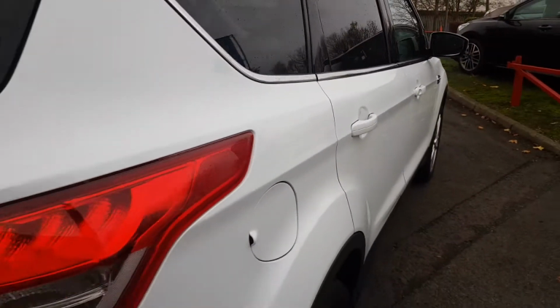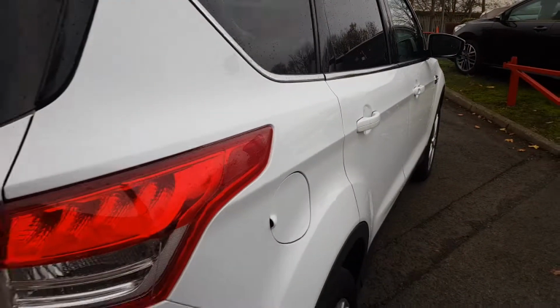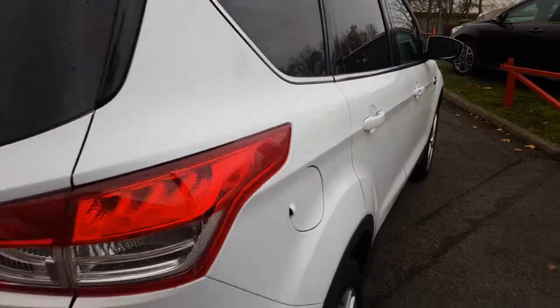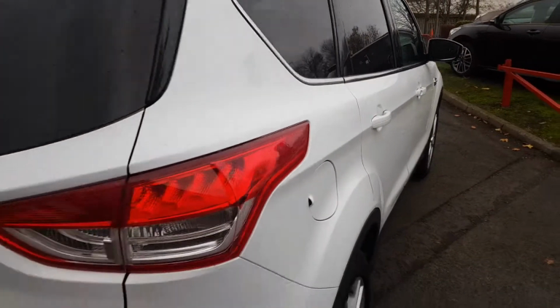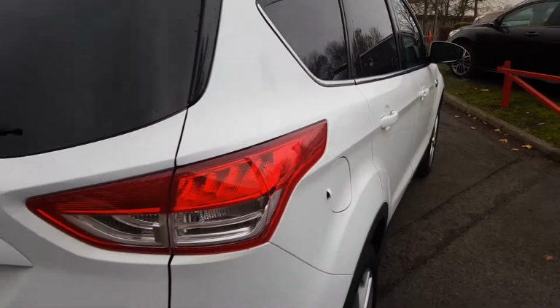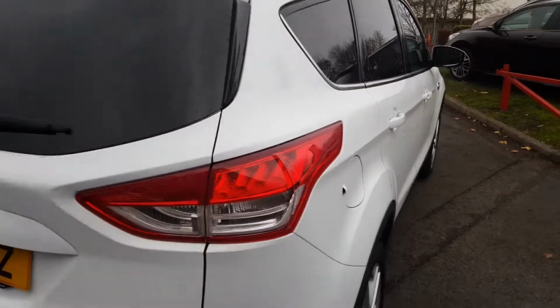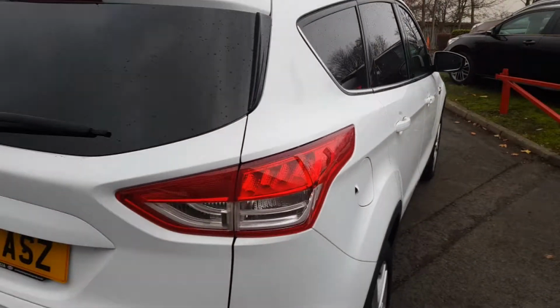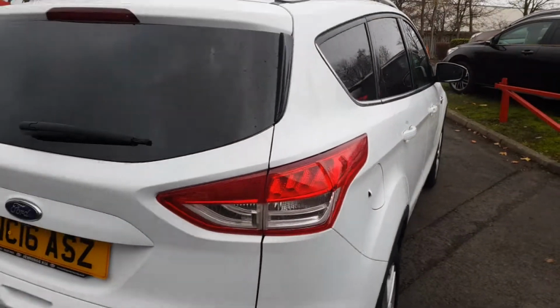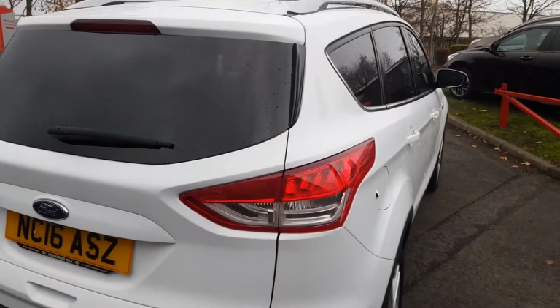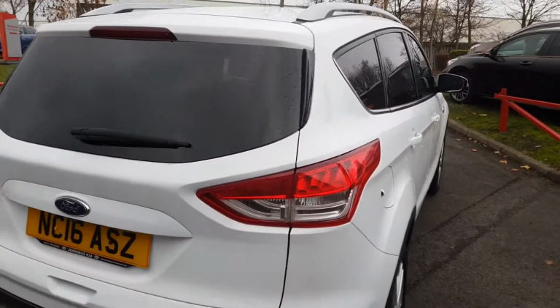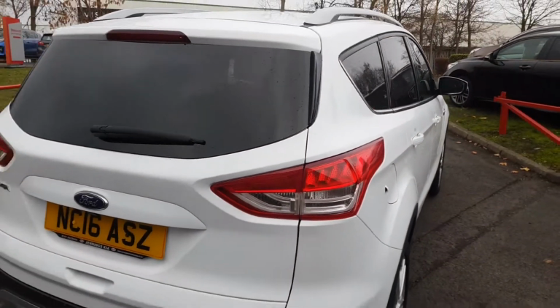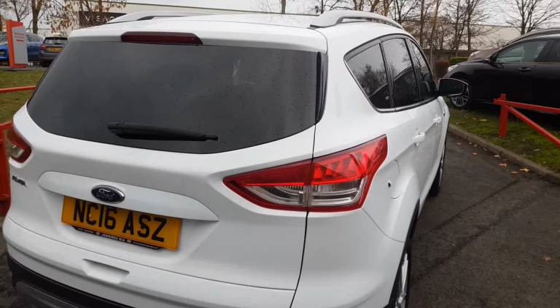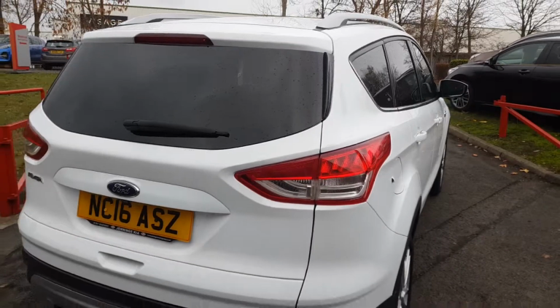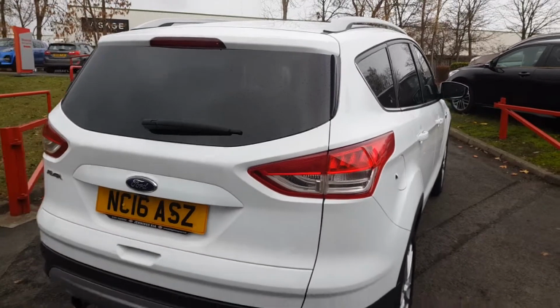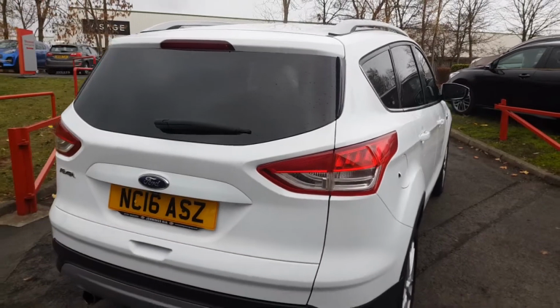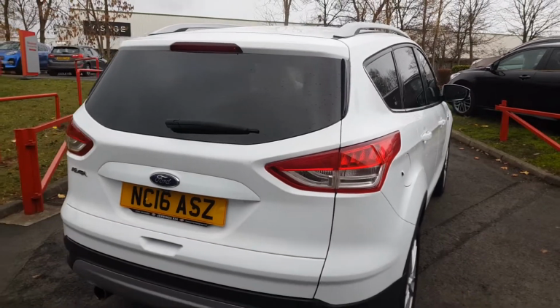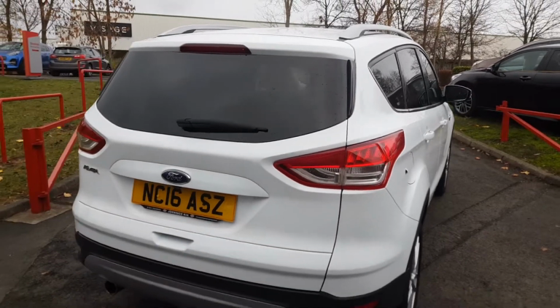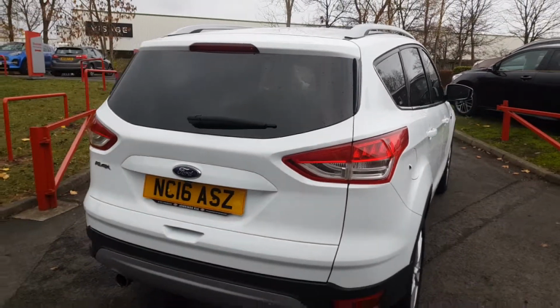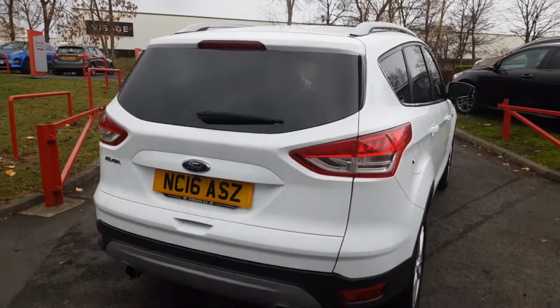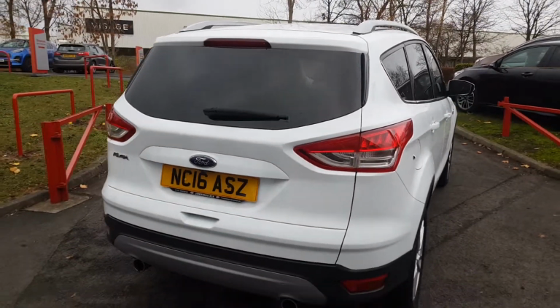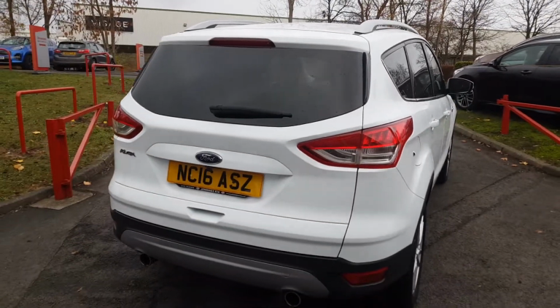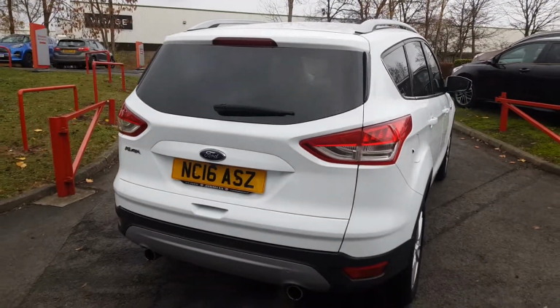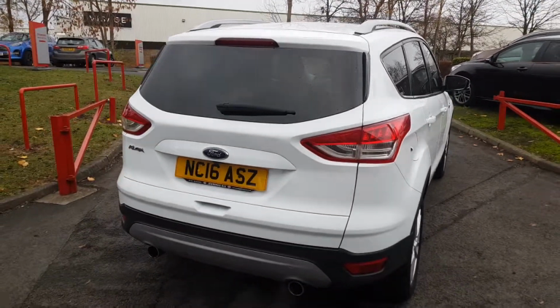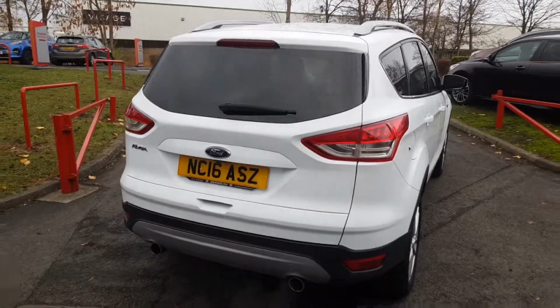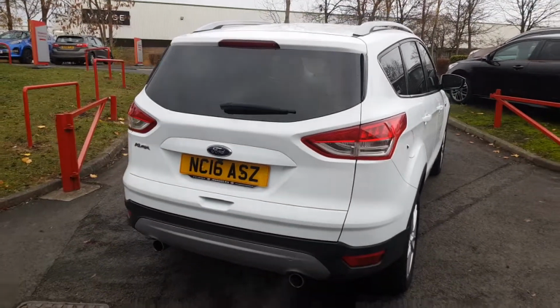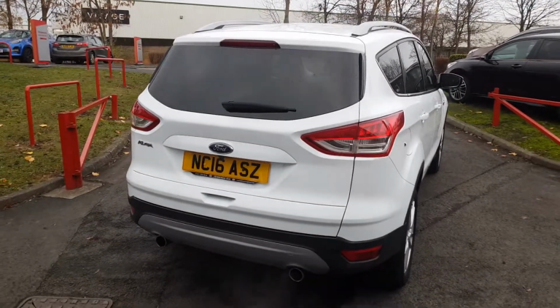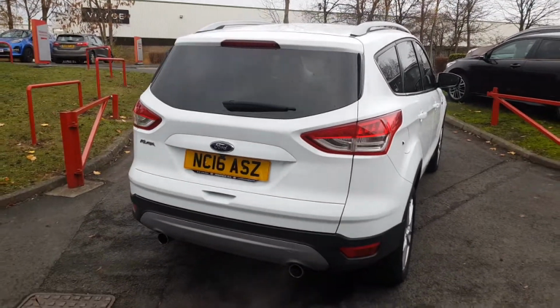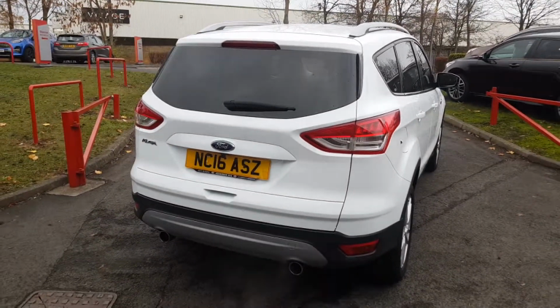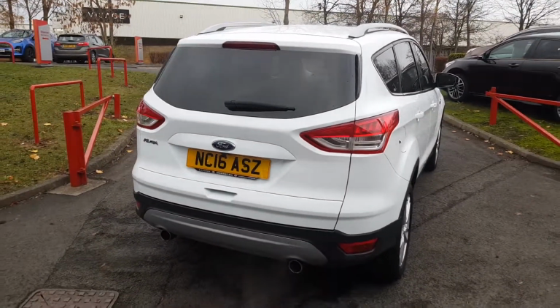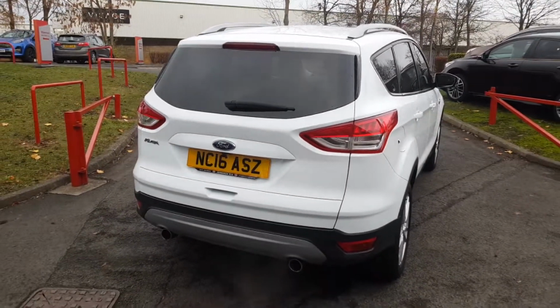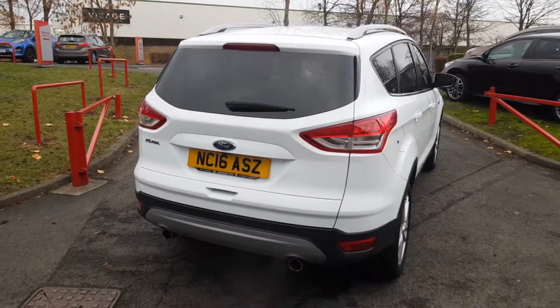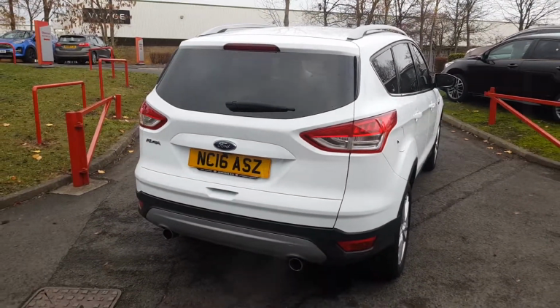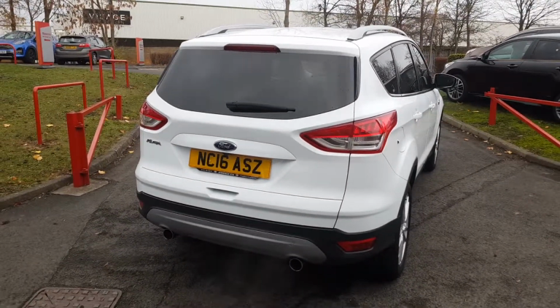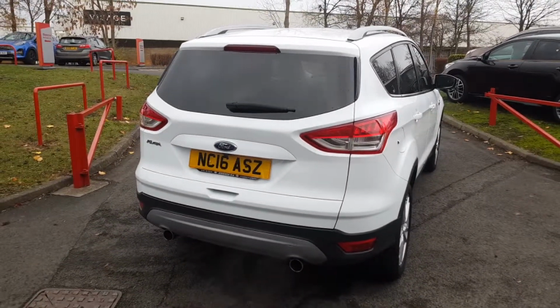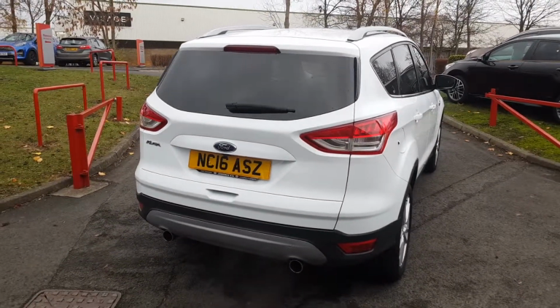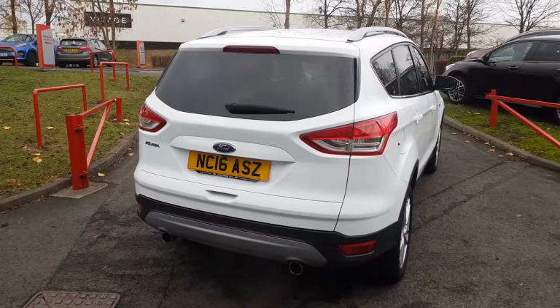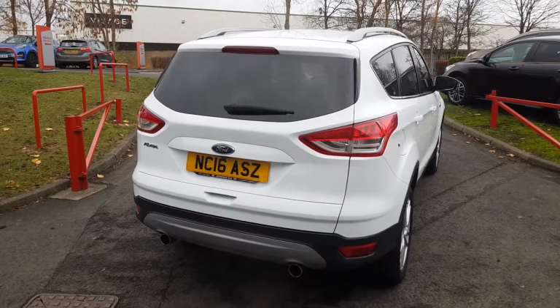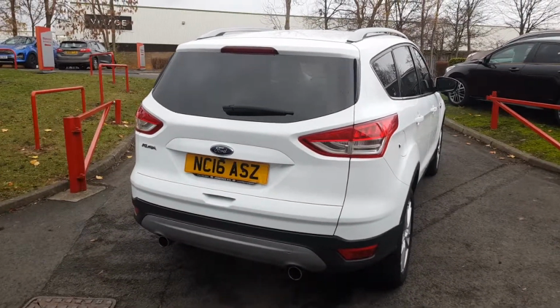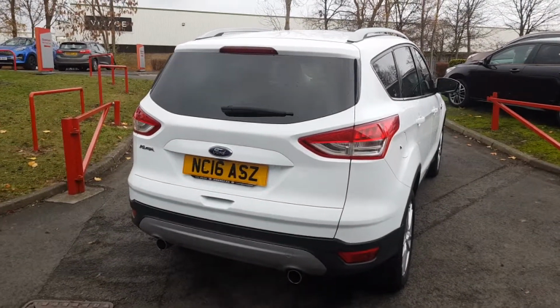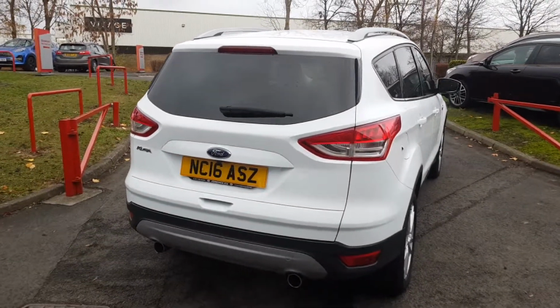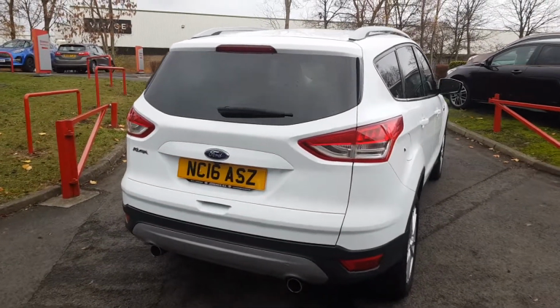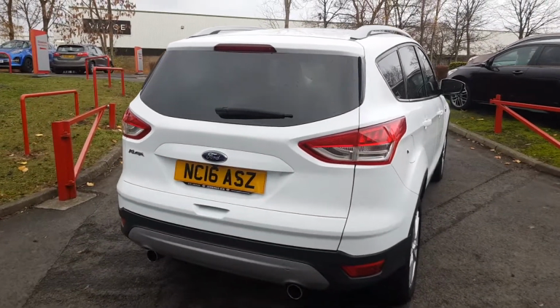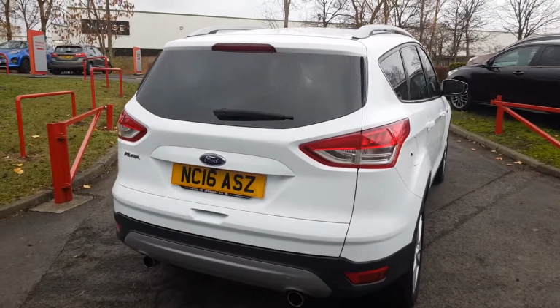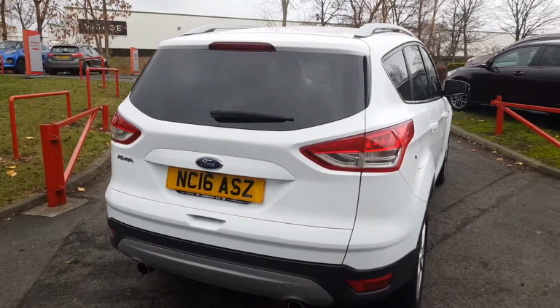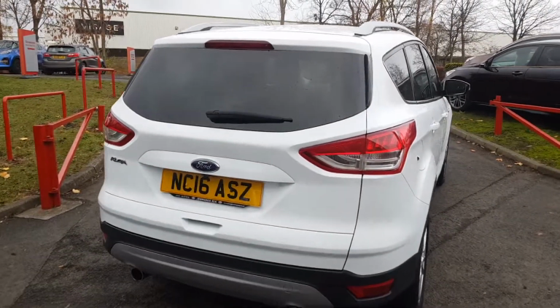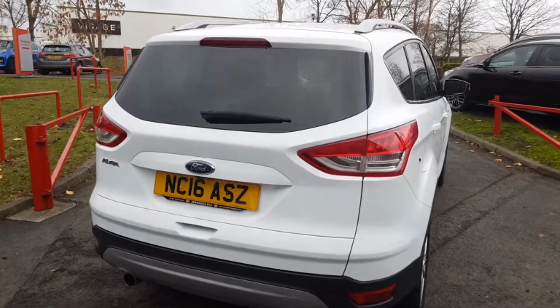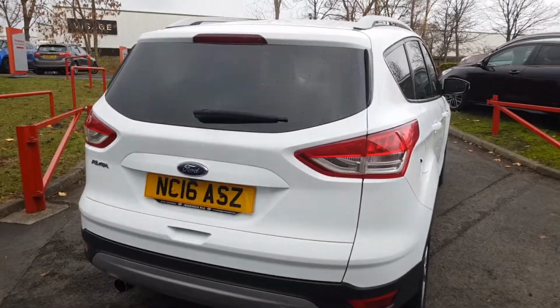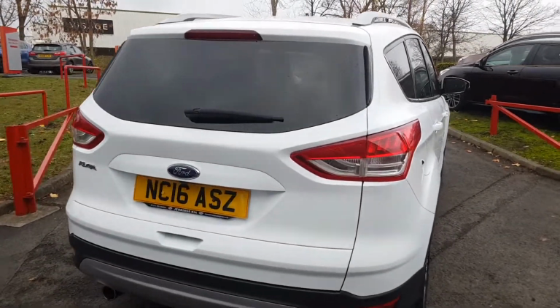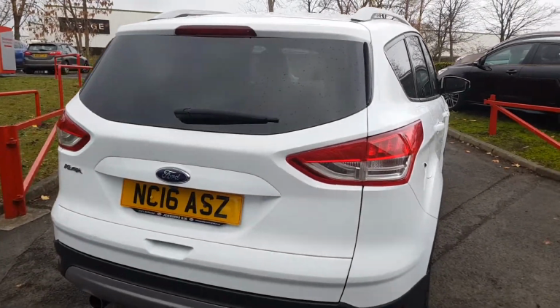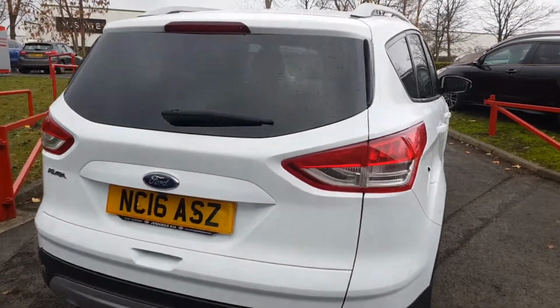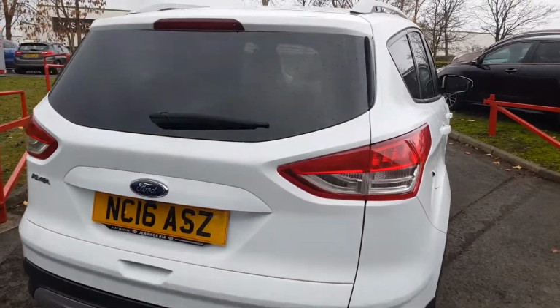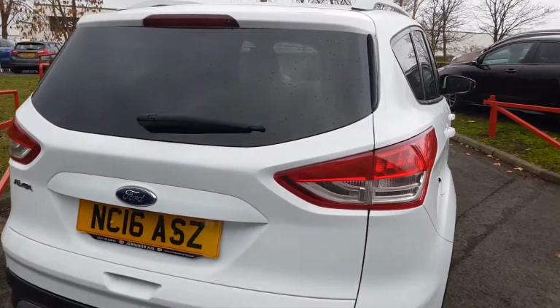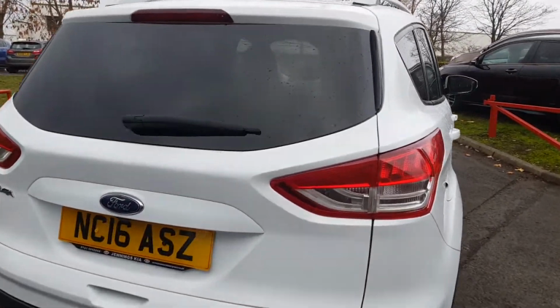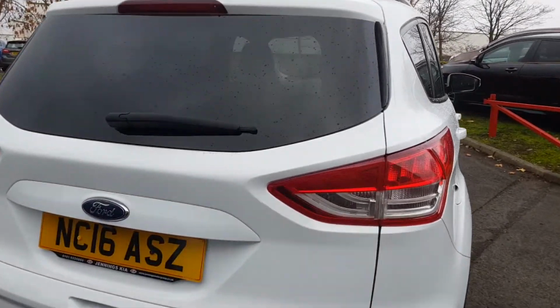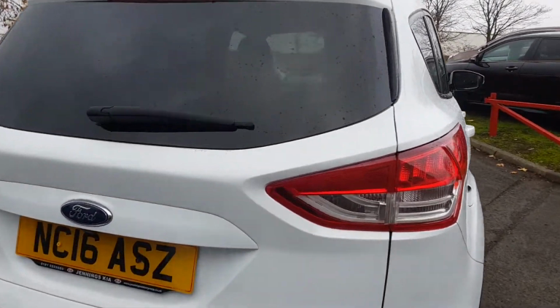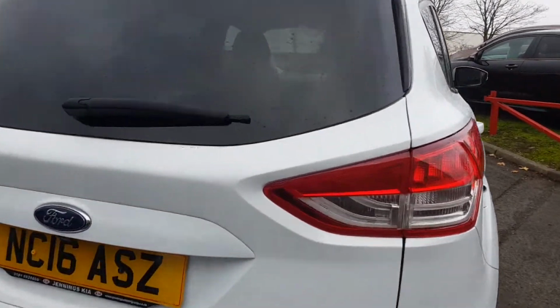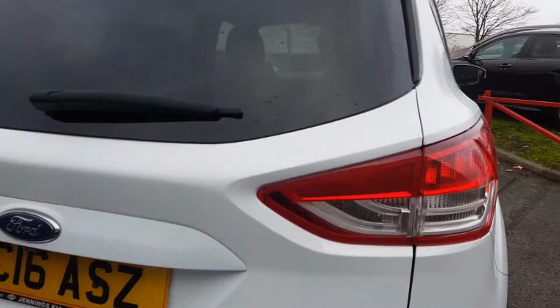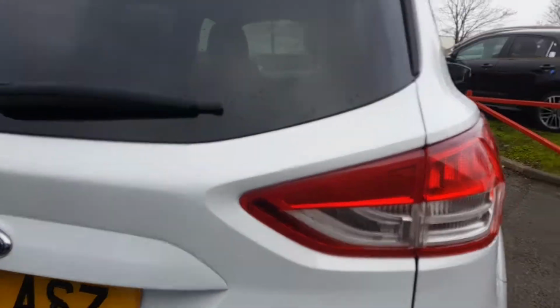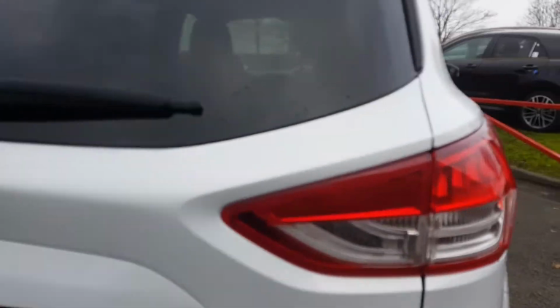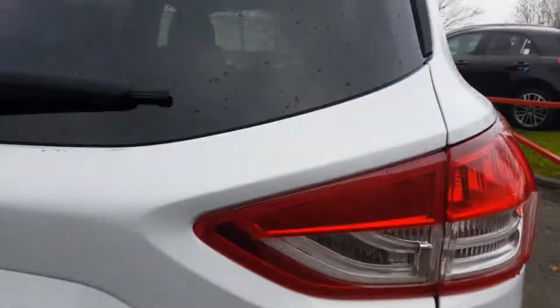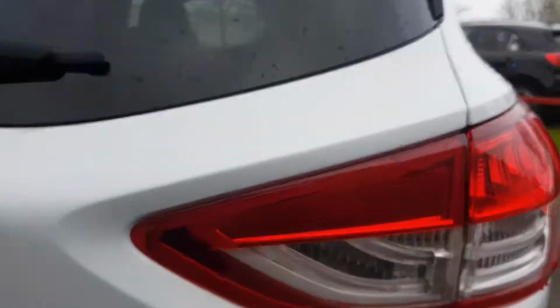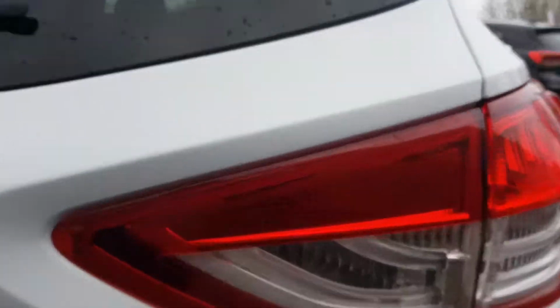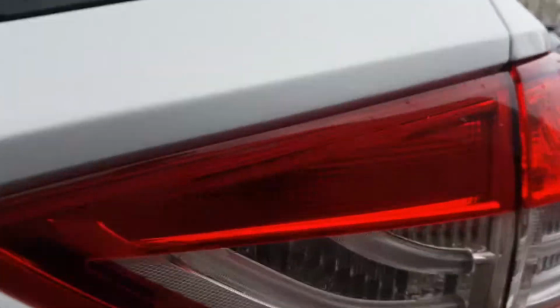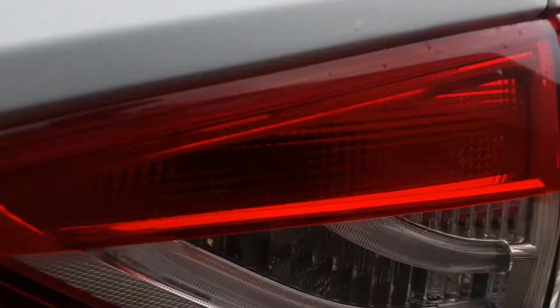As you're buying from Jennings, the vehicle will come fully checked over and road tested before you buy, for that extra peace of mind.